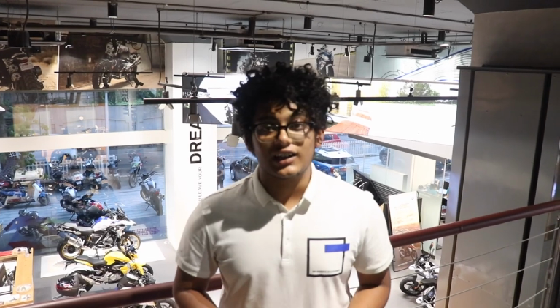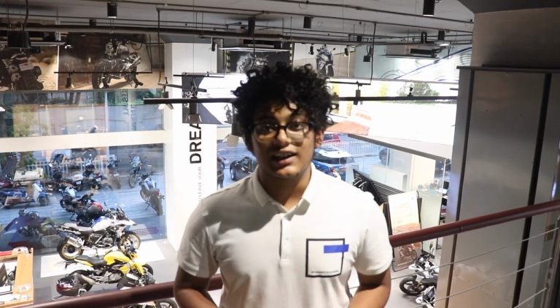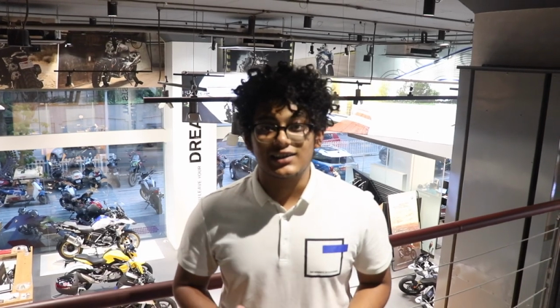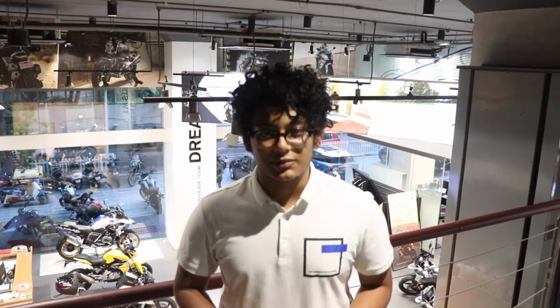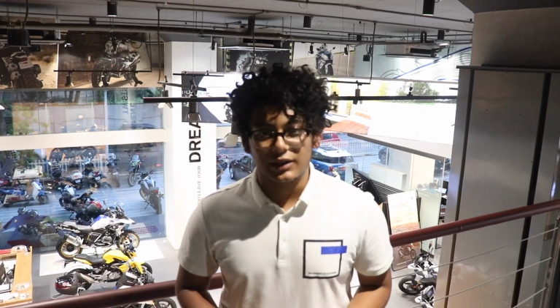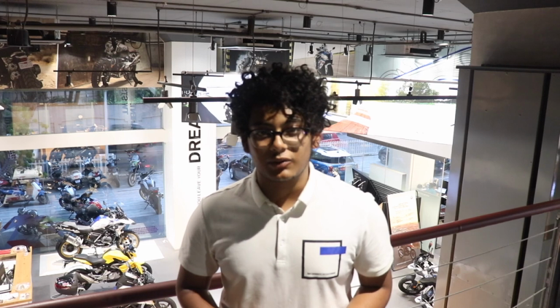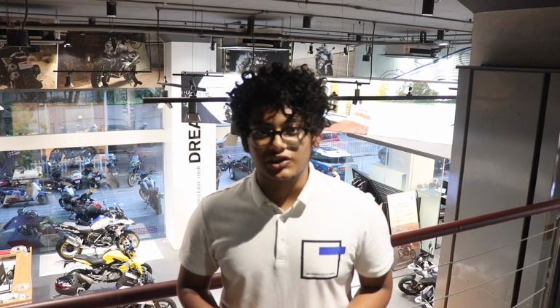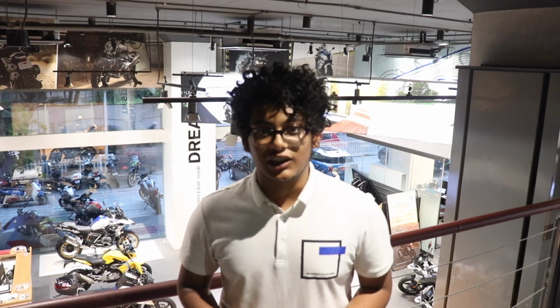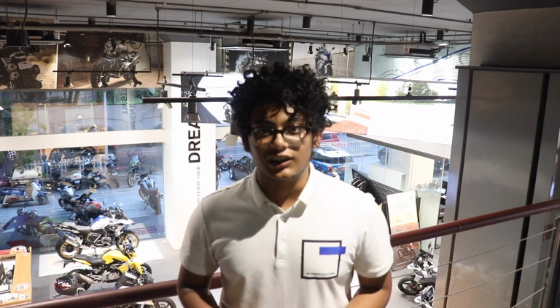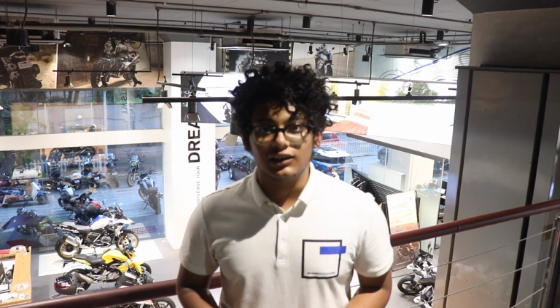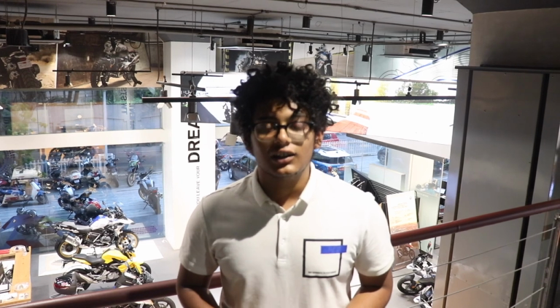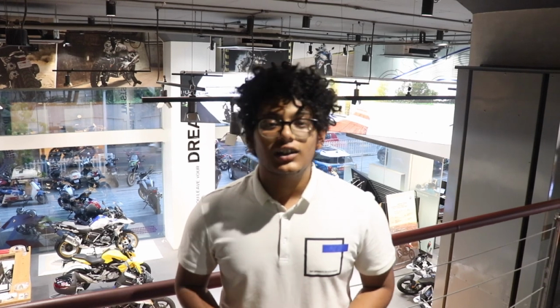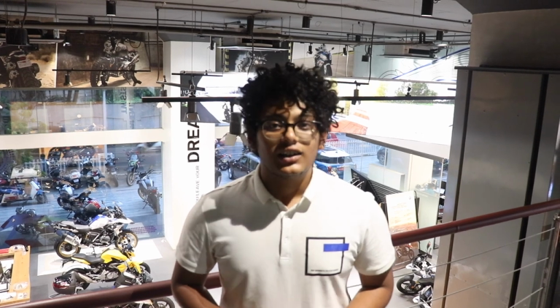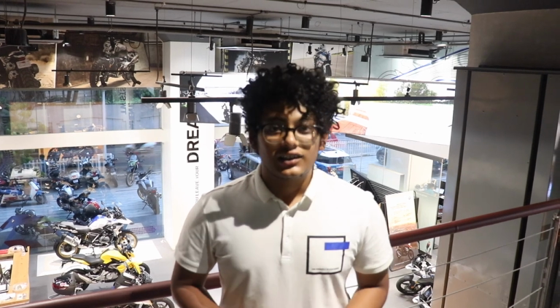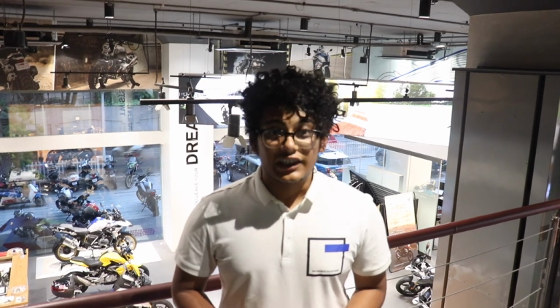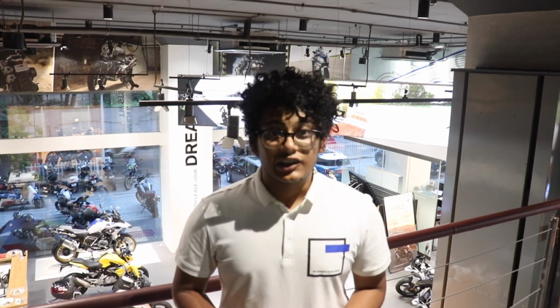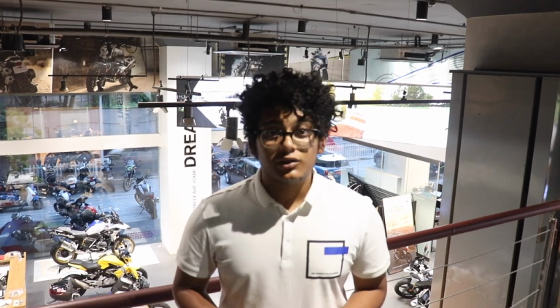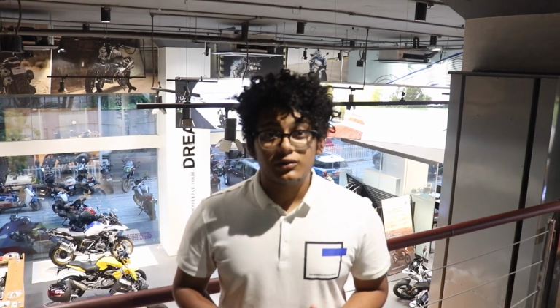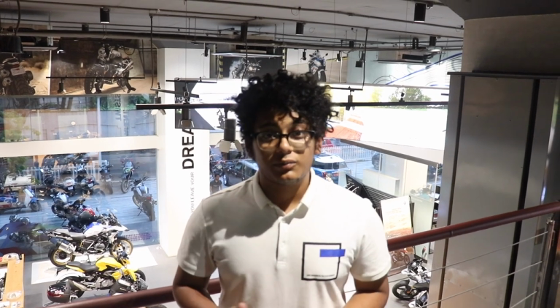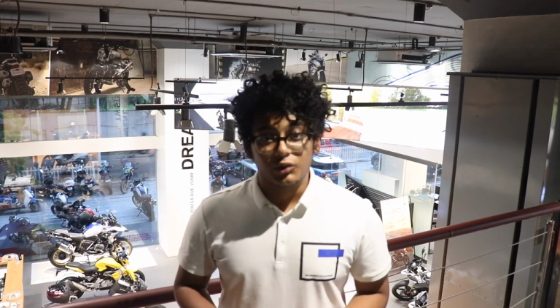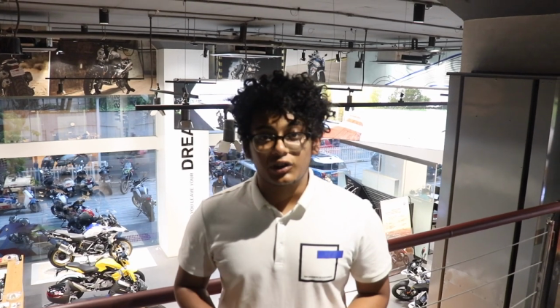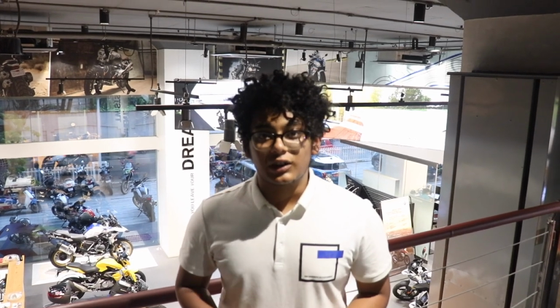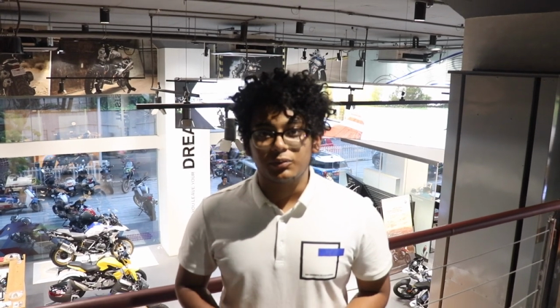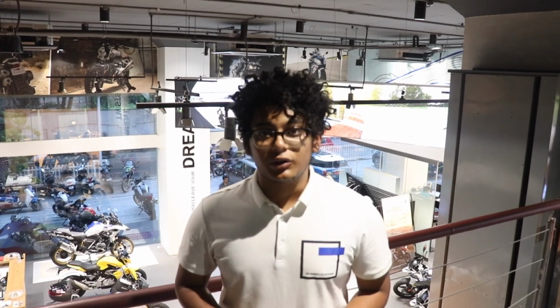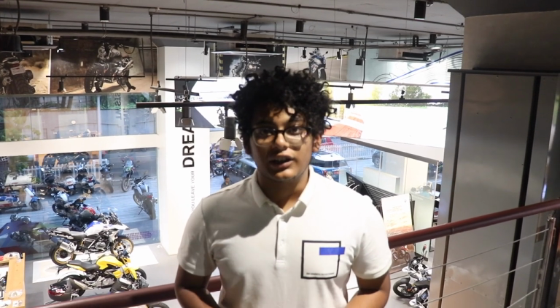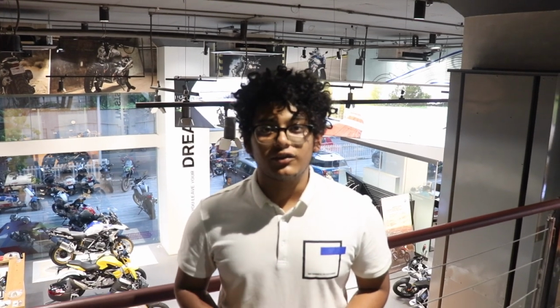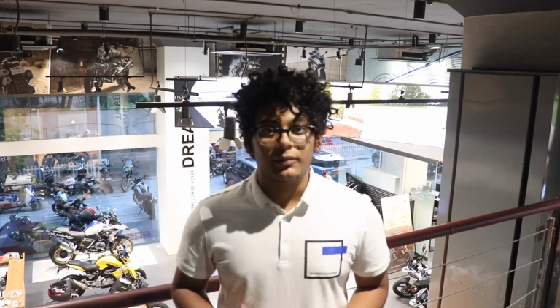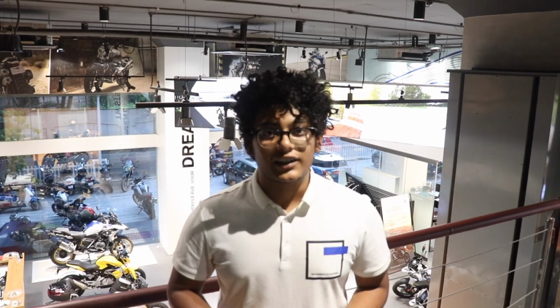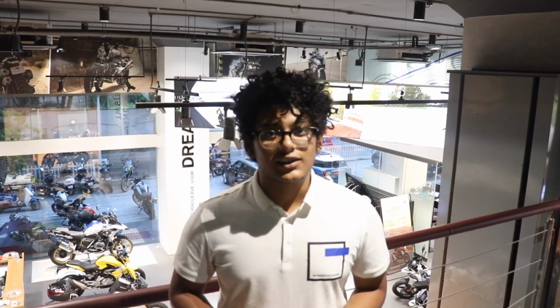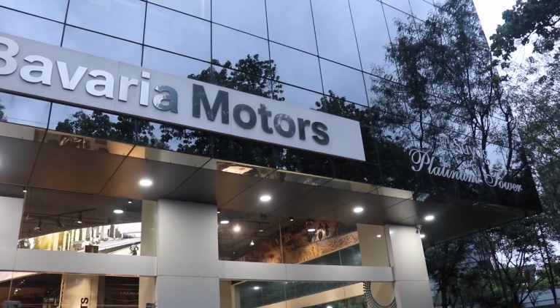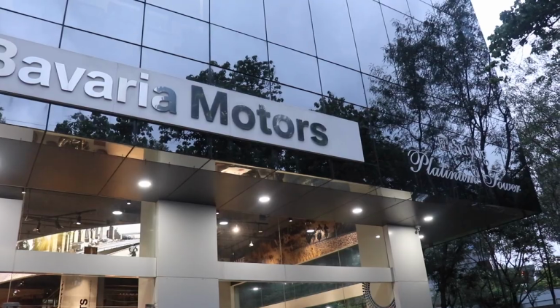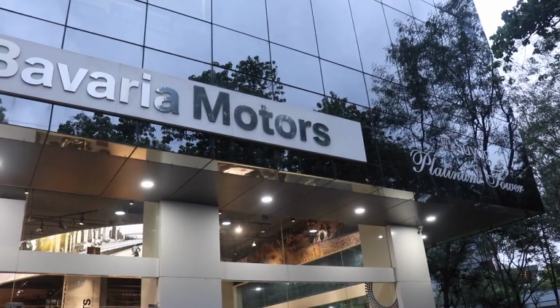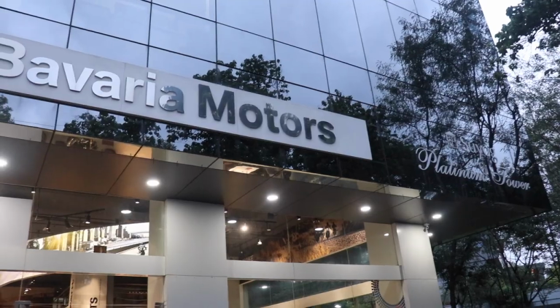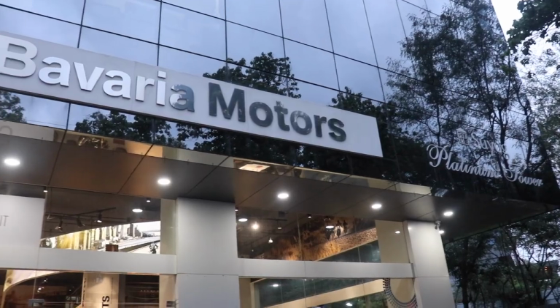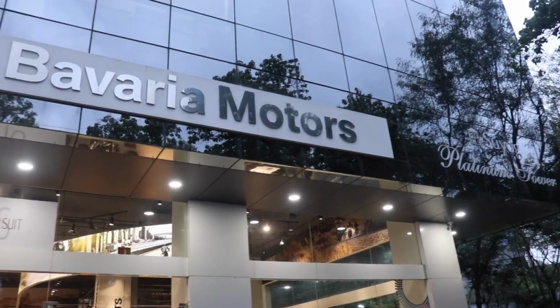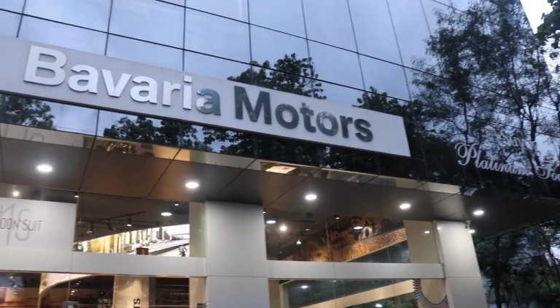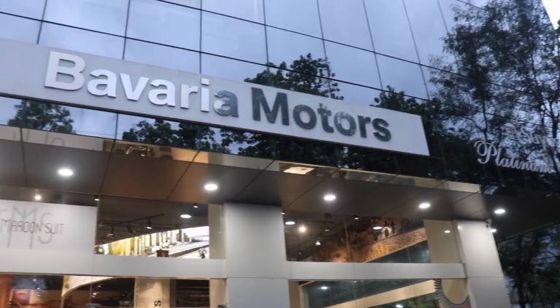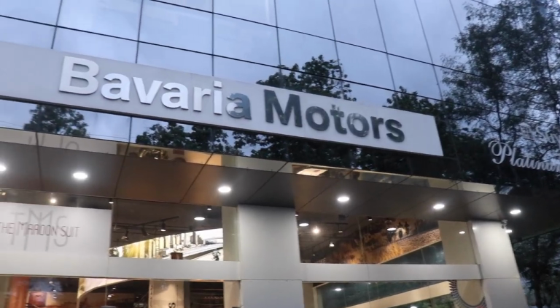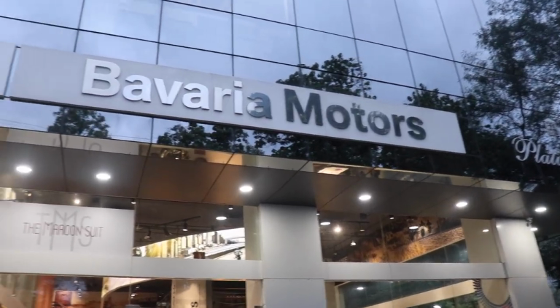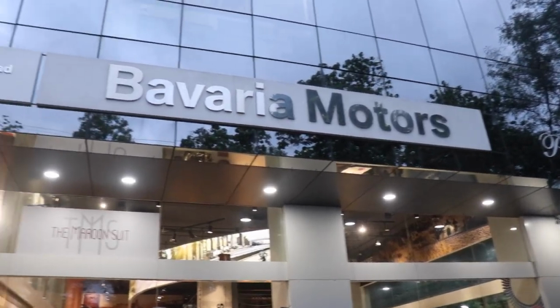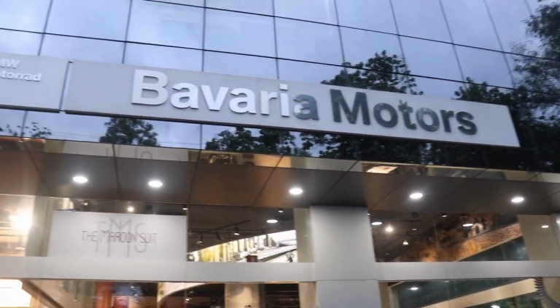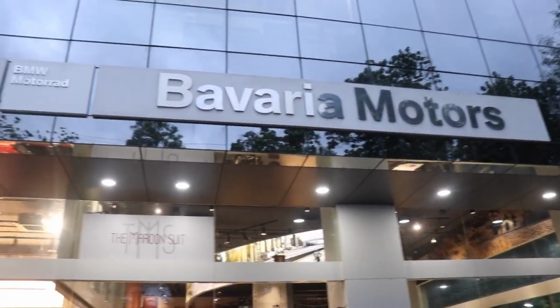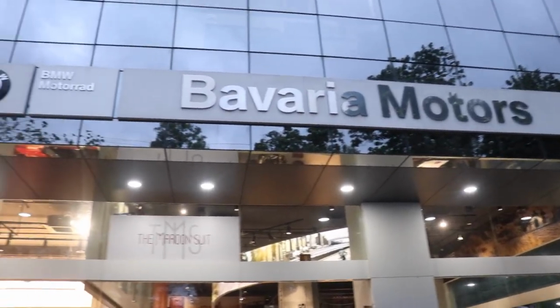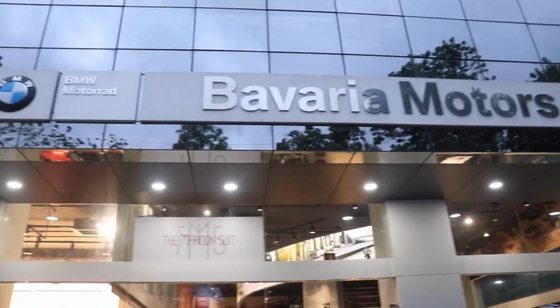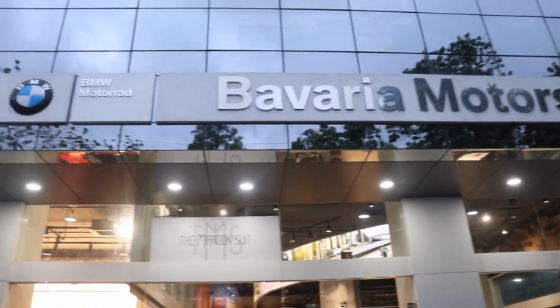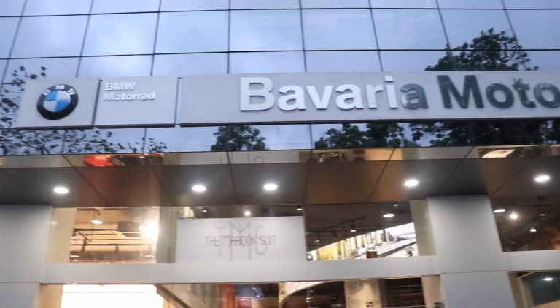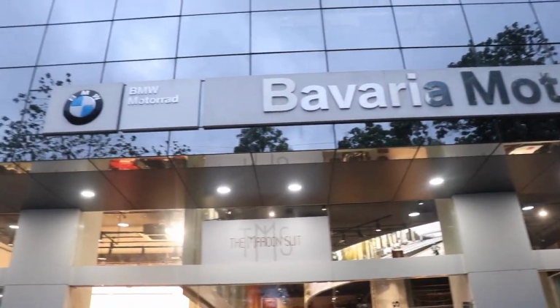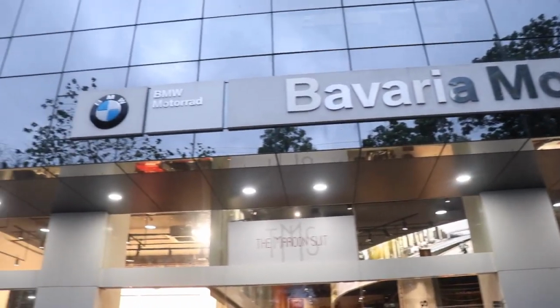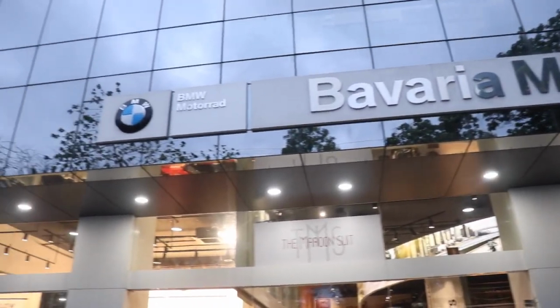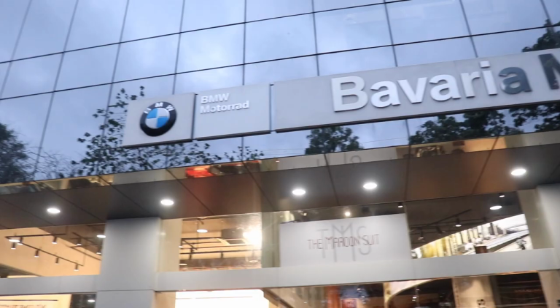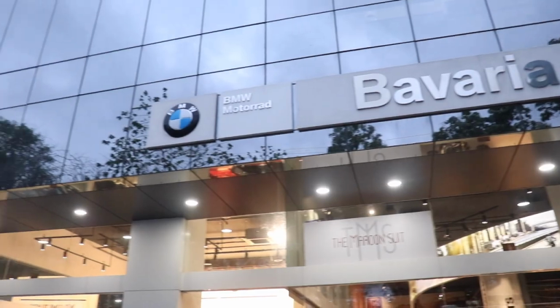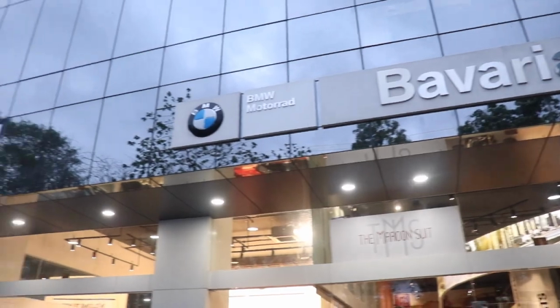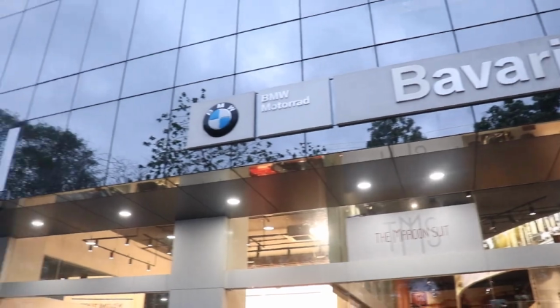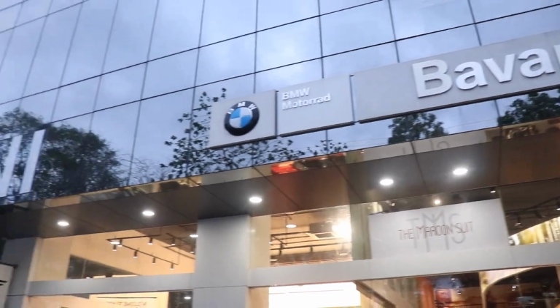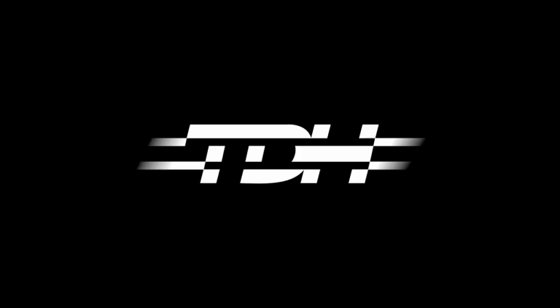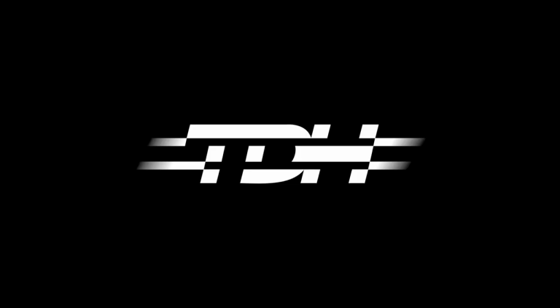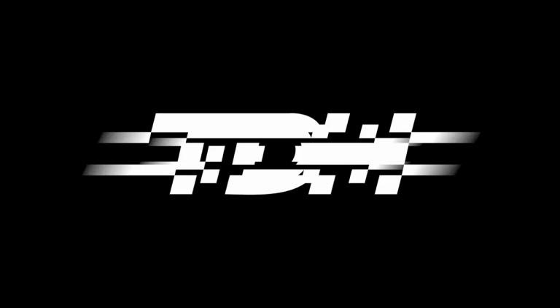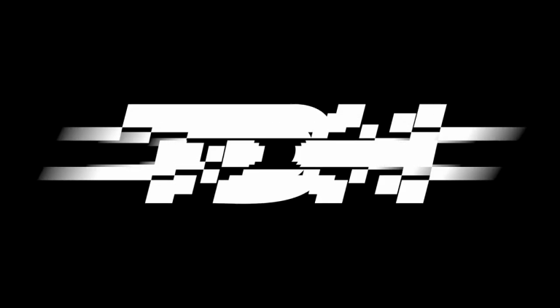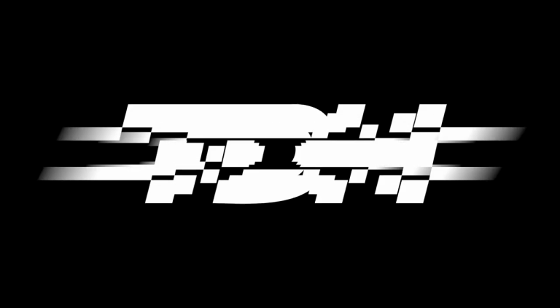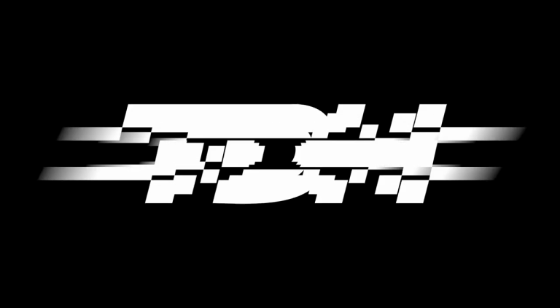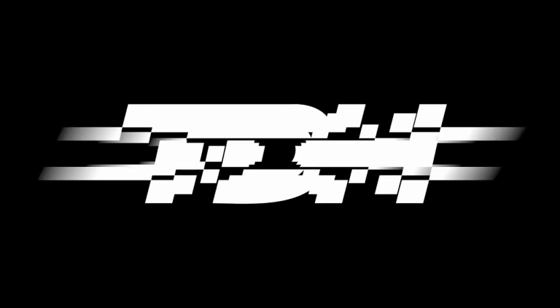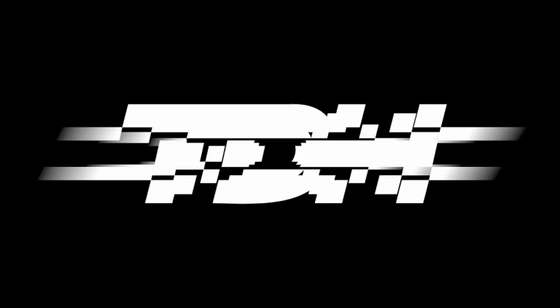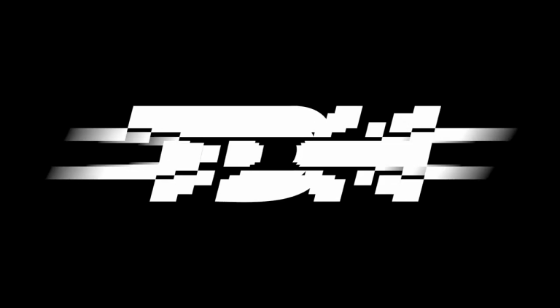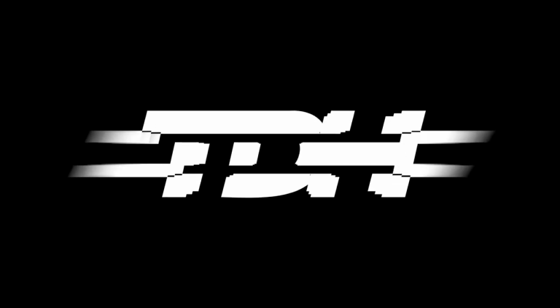Thank you for watching this video. If you liked the video, you could like, share, and subscribe to our channel. Thank you to Moto Rad Pune for making this video possible and giving us the bike.